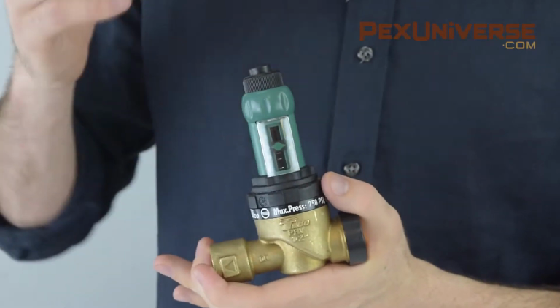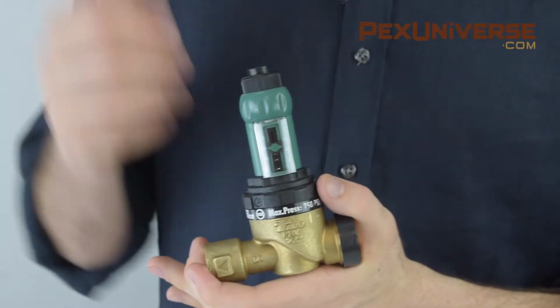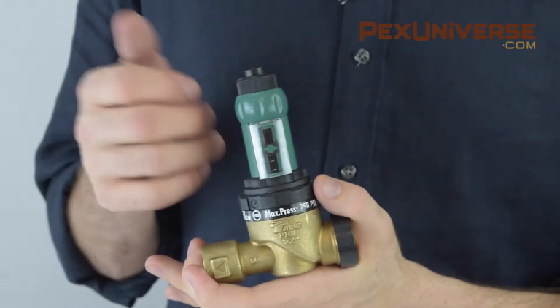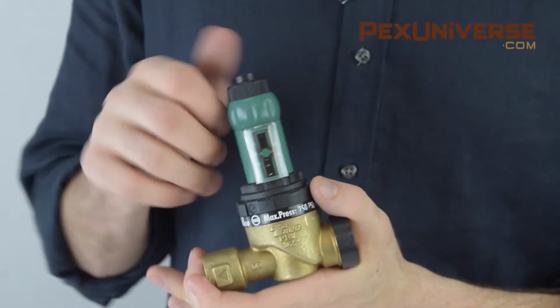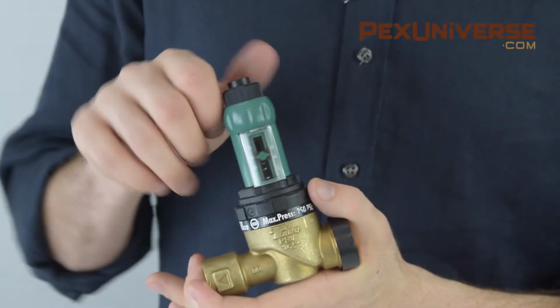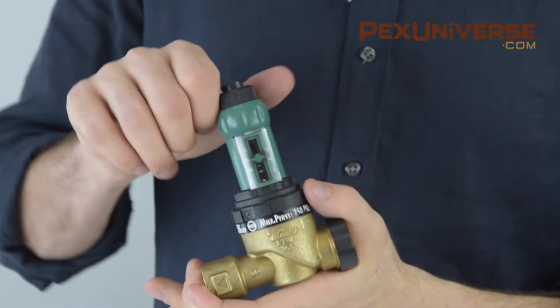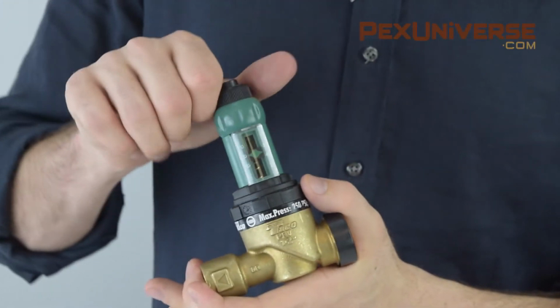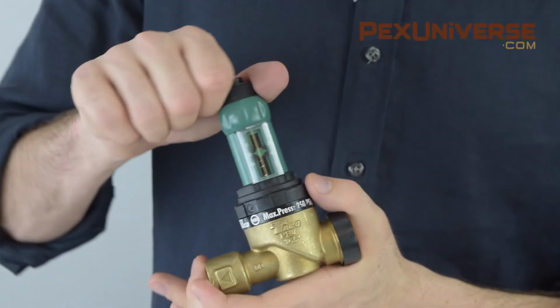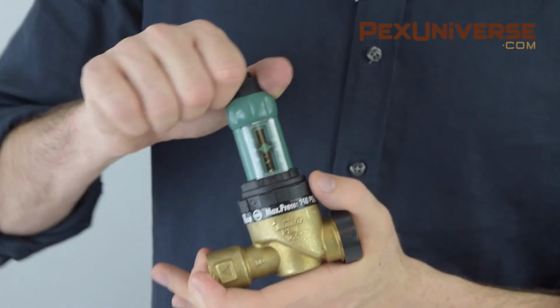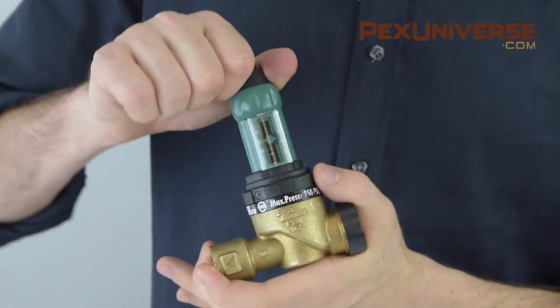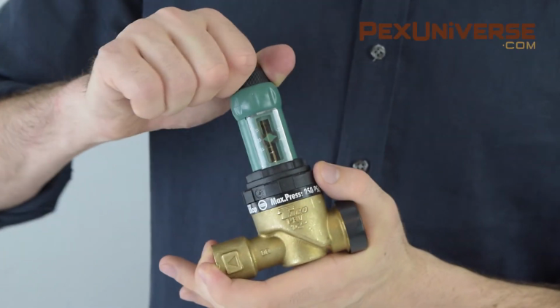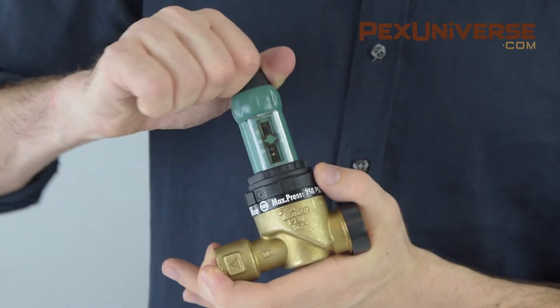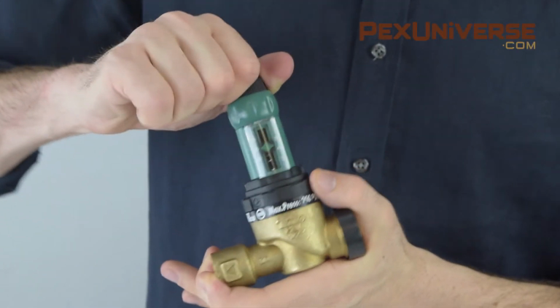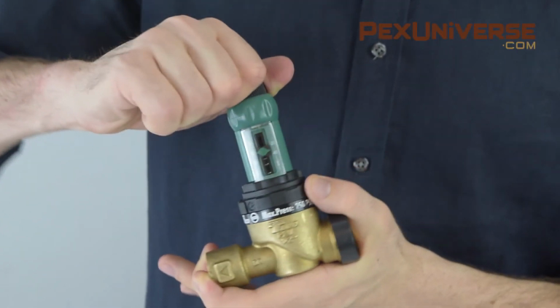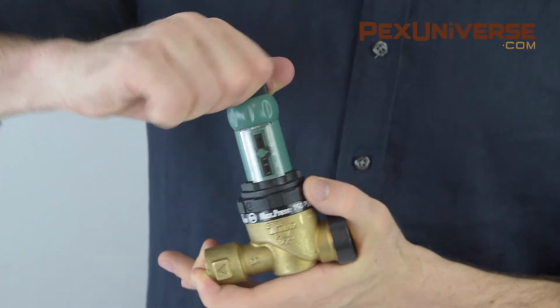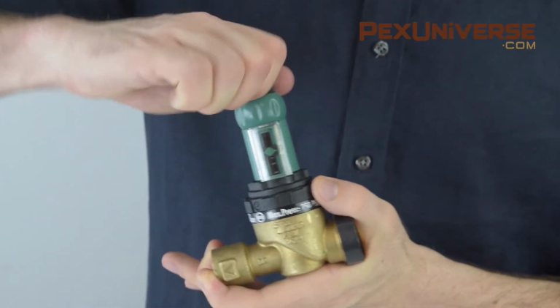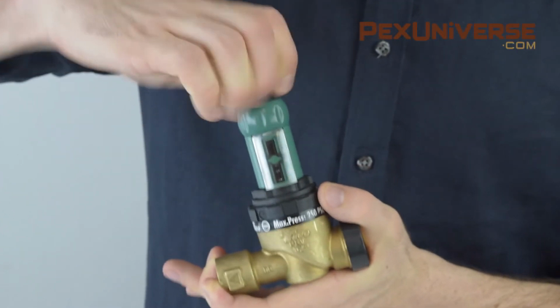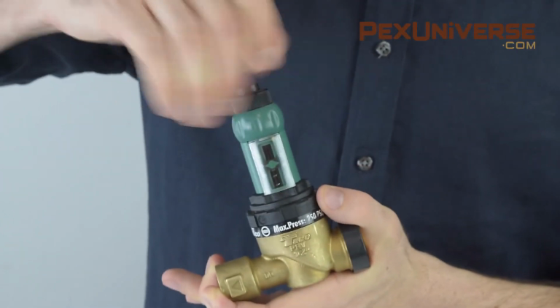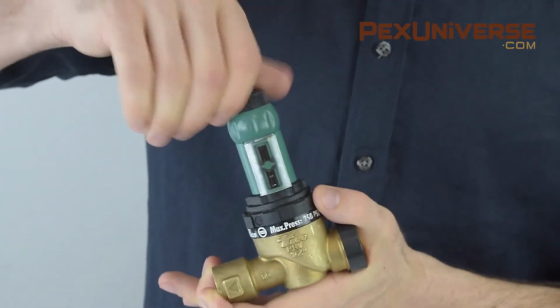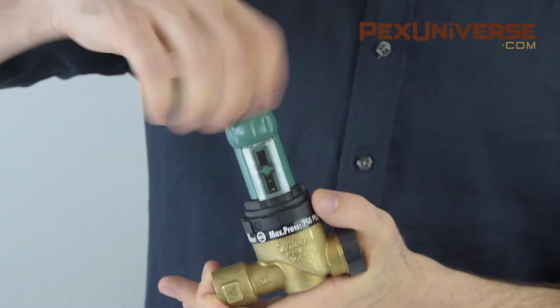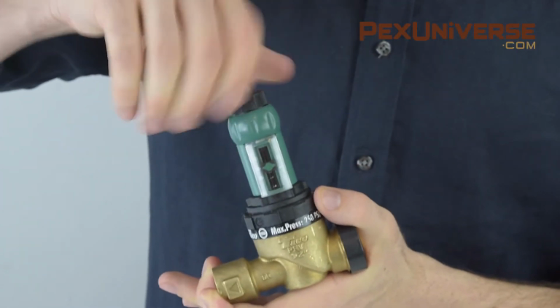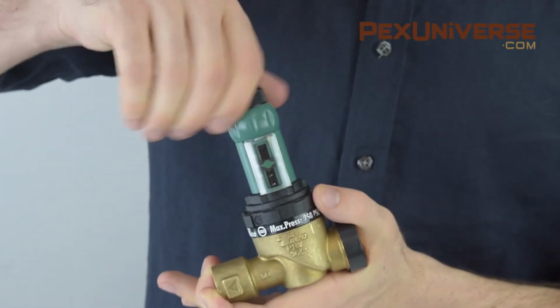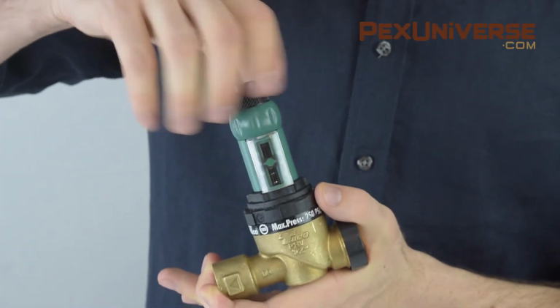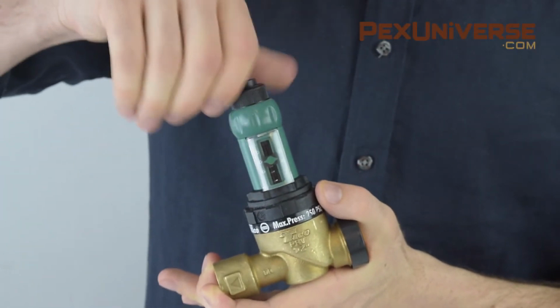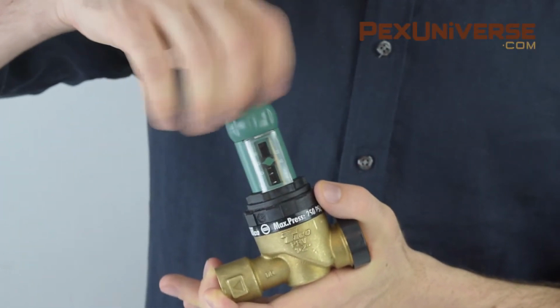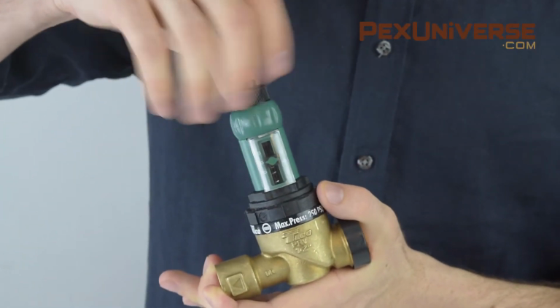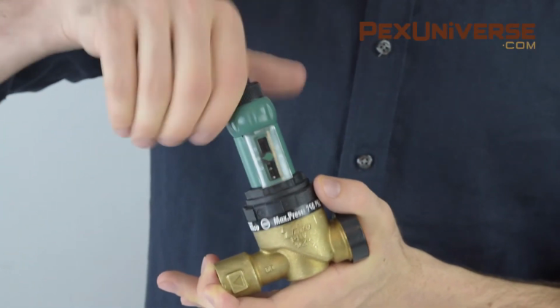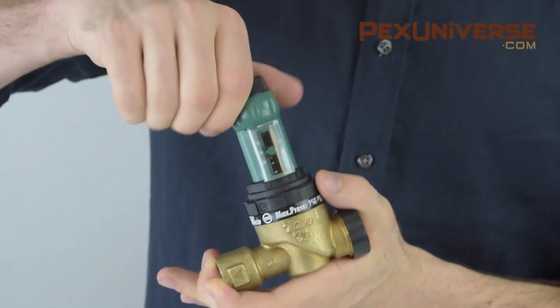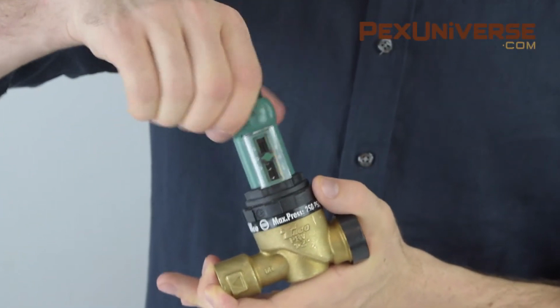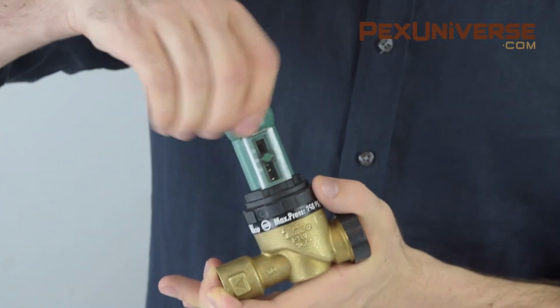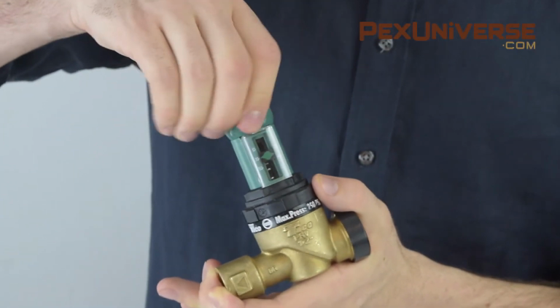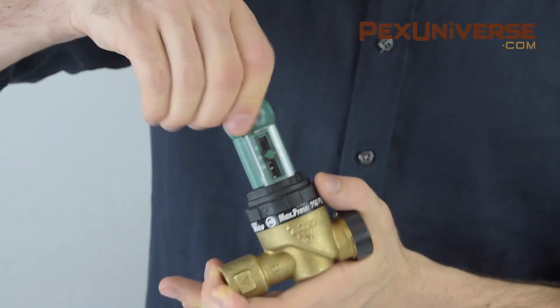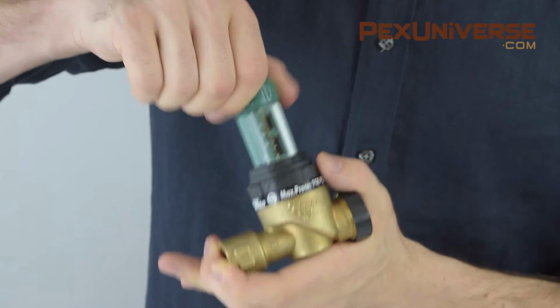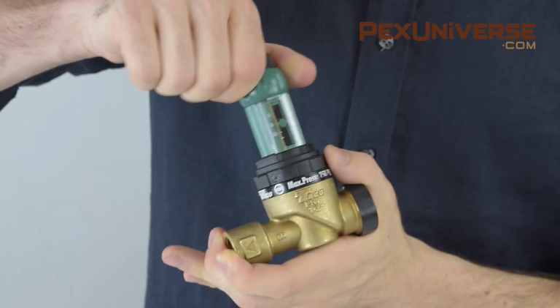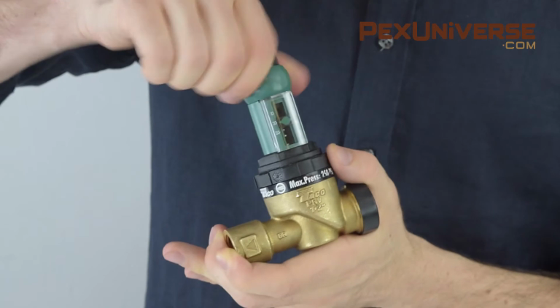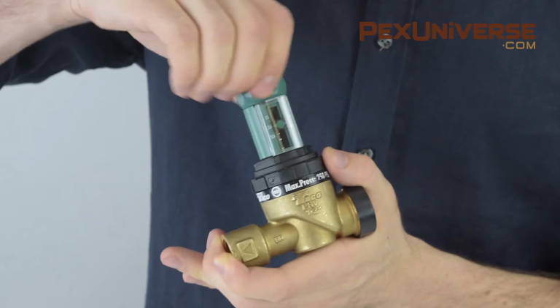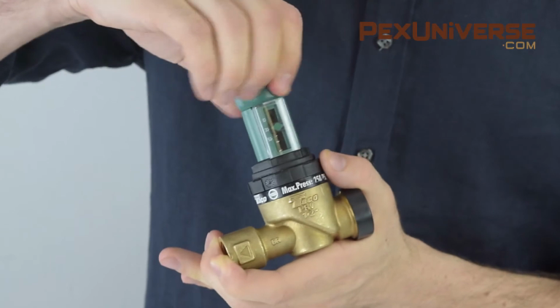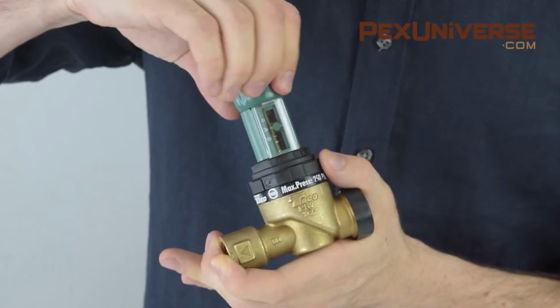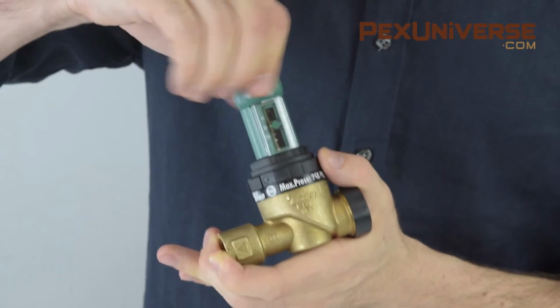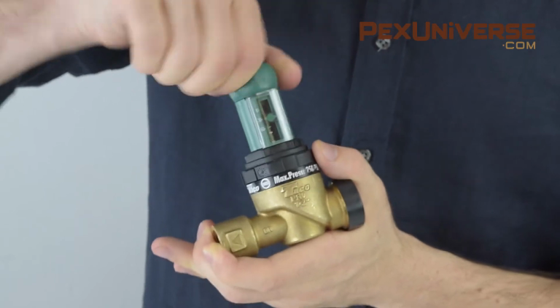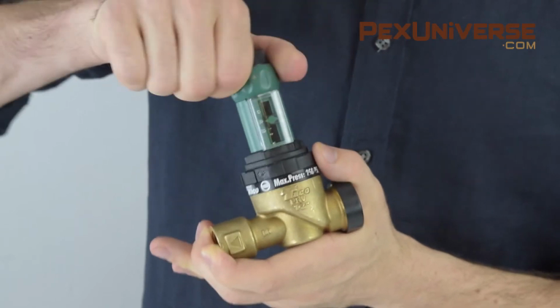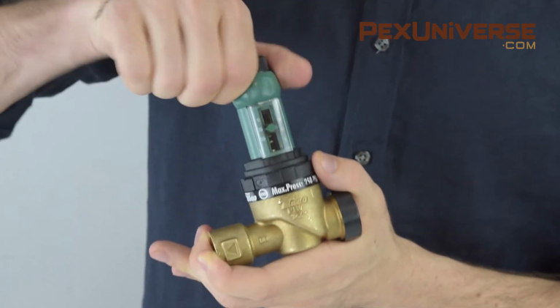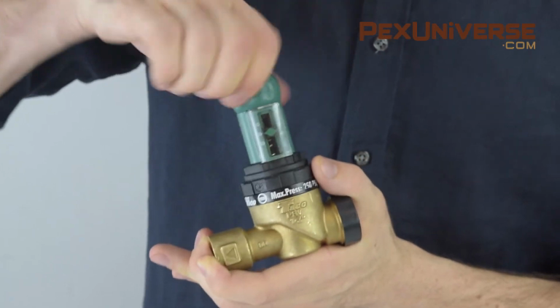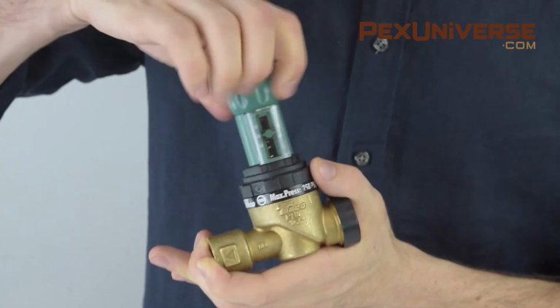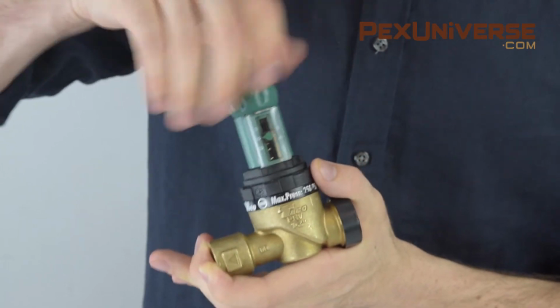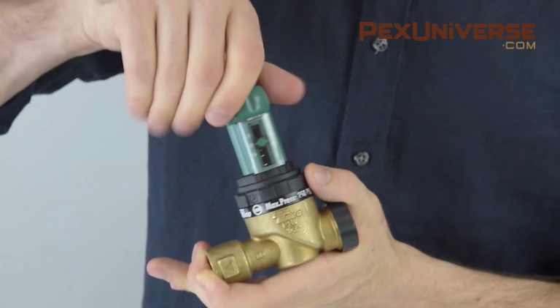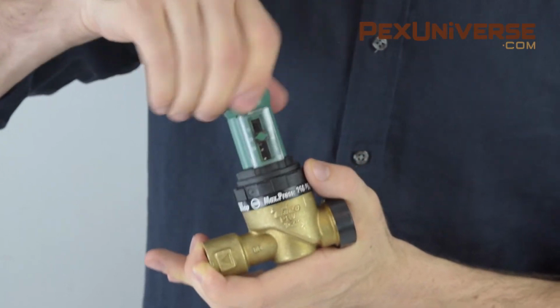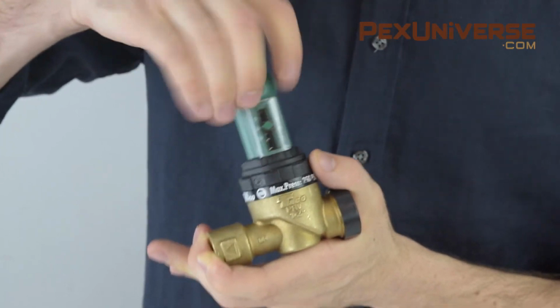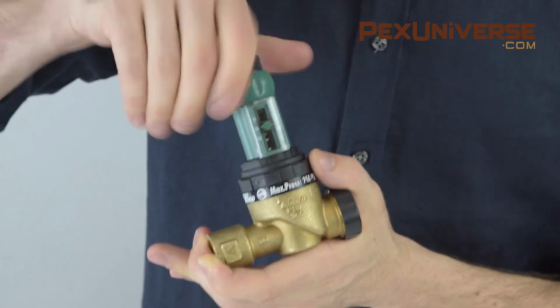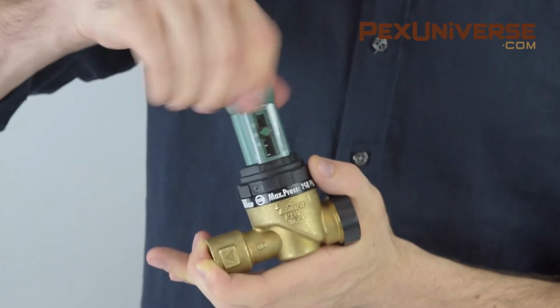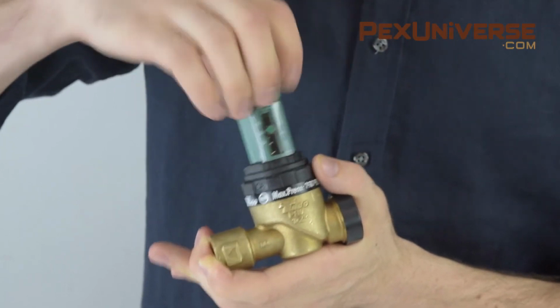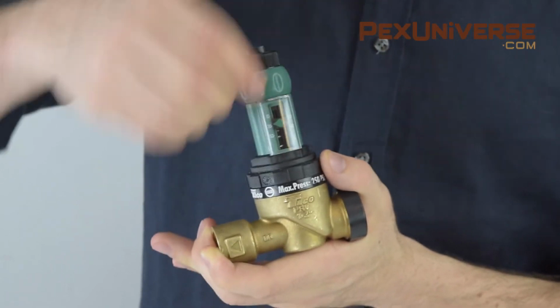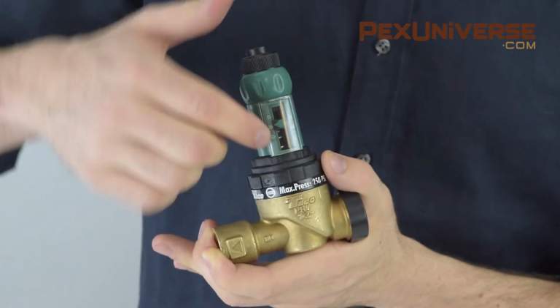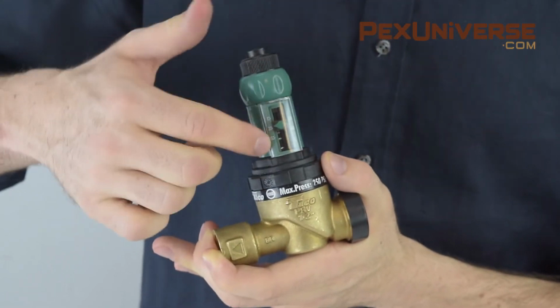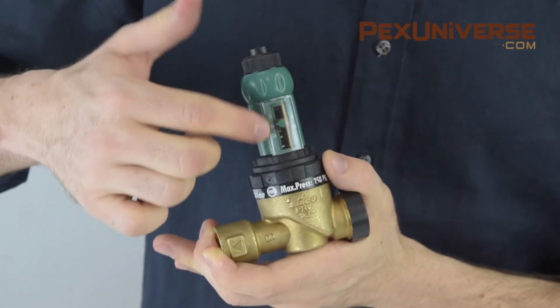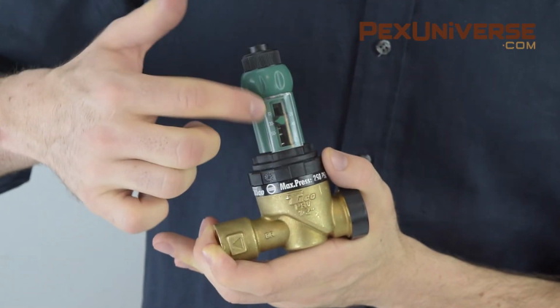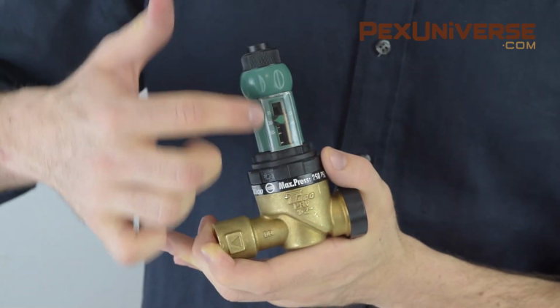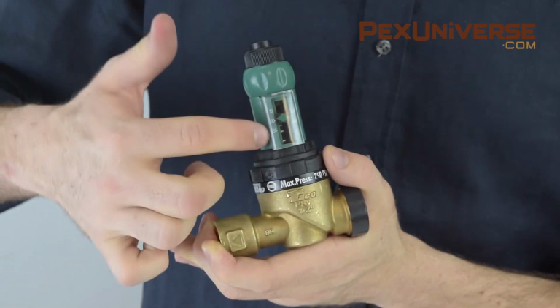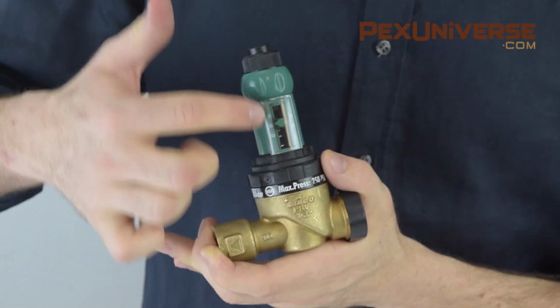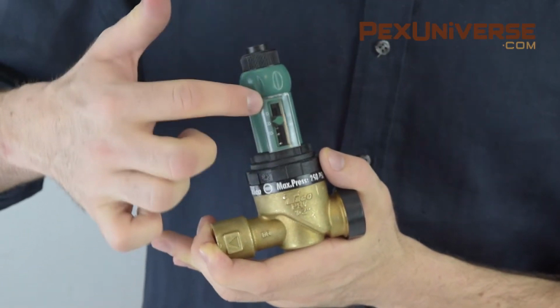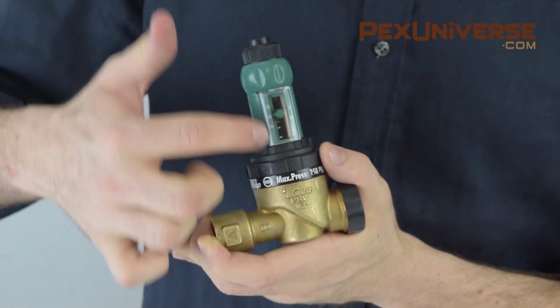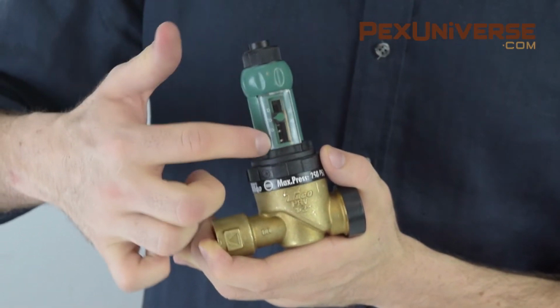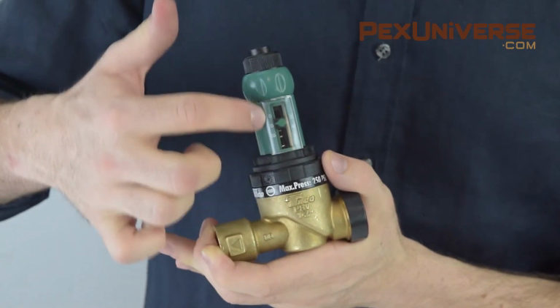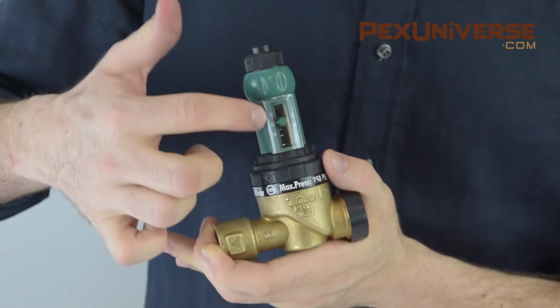To change the pressure range on this product, you loosen the top part and then this knob changes right here, and you can see the range changing.